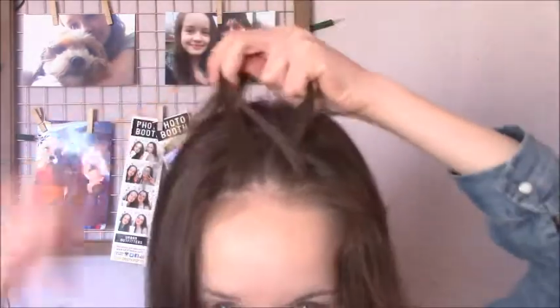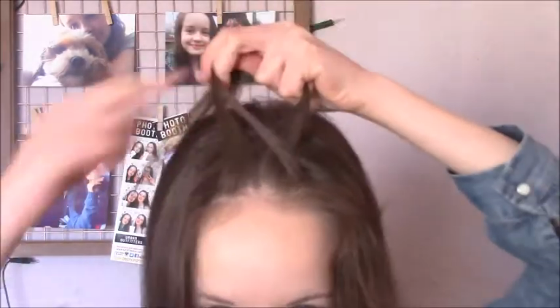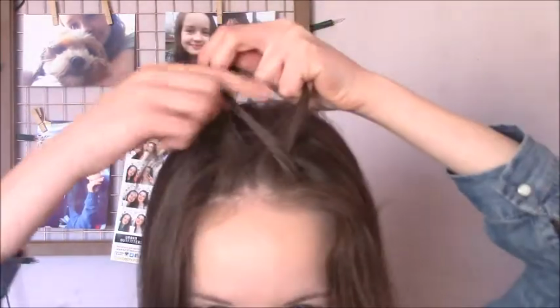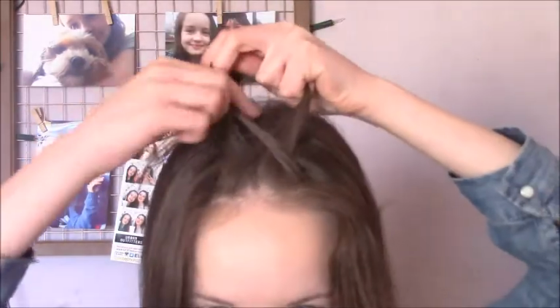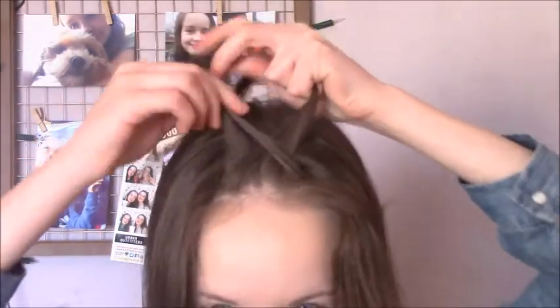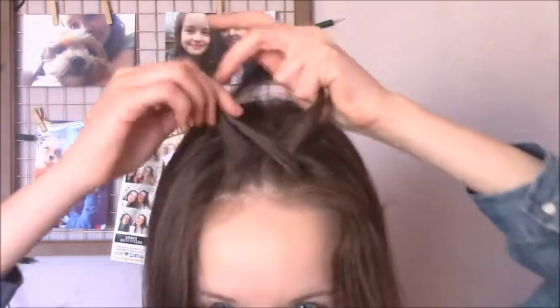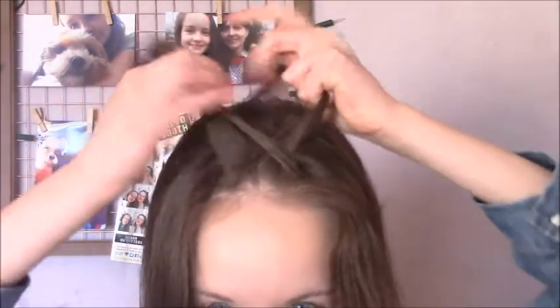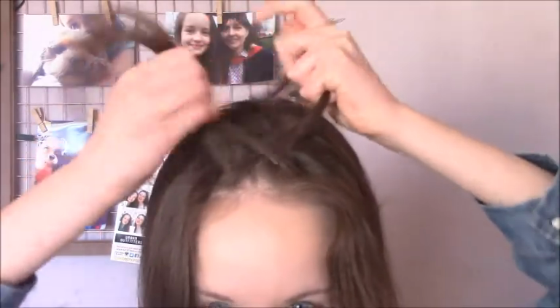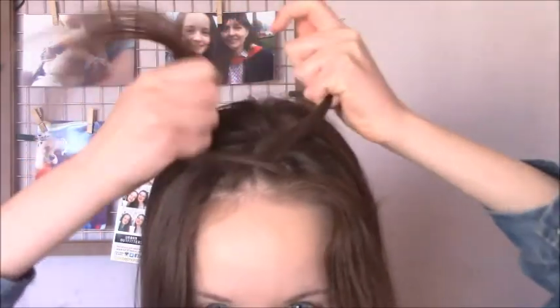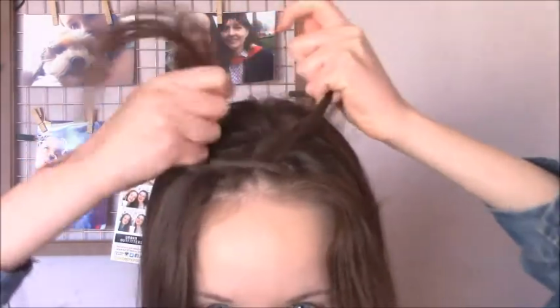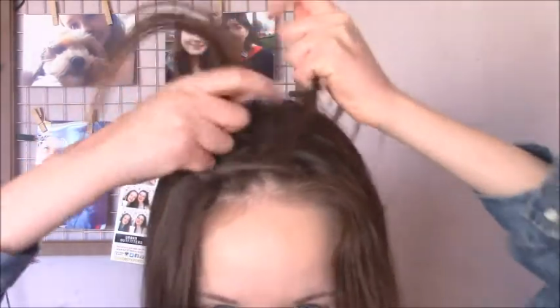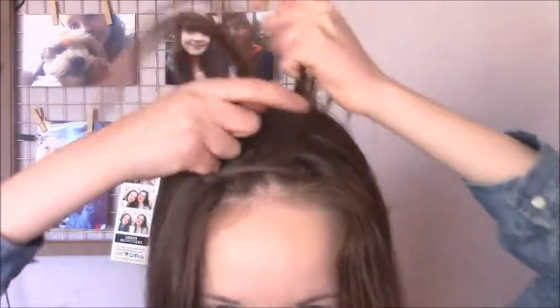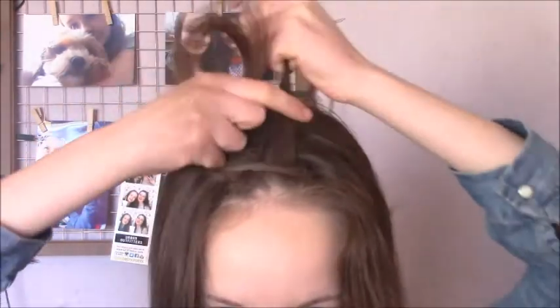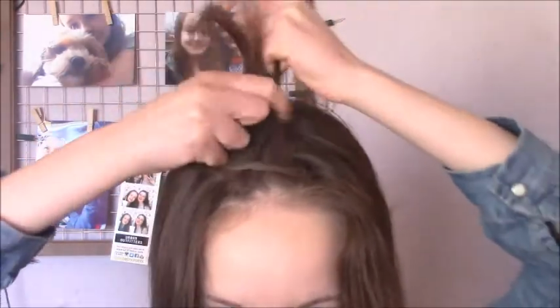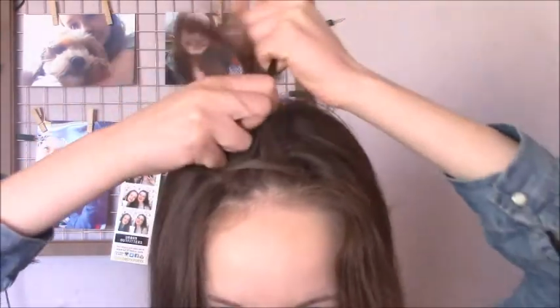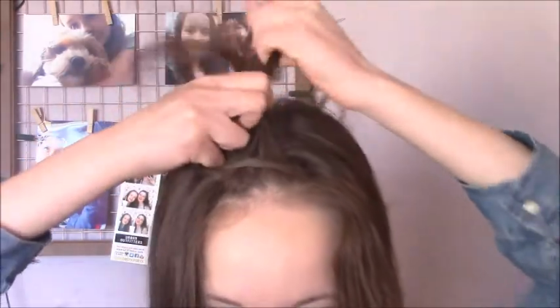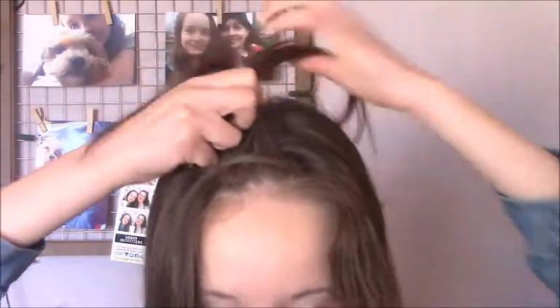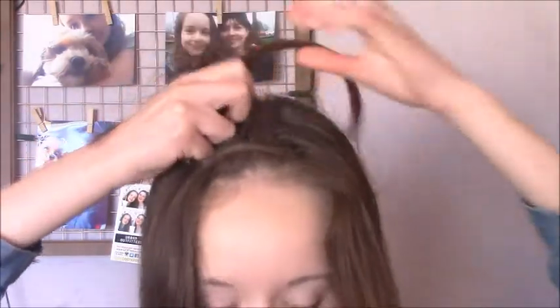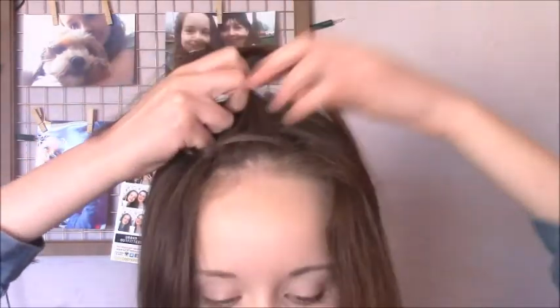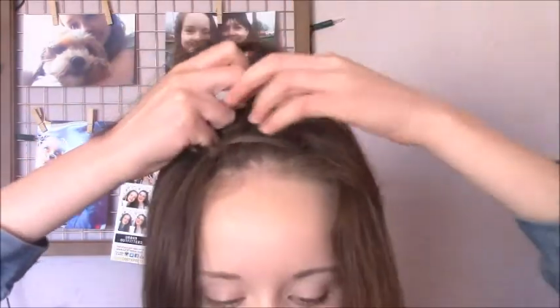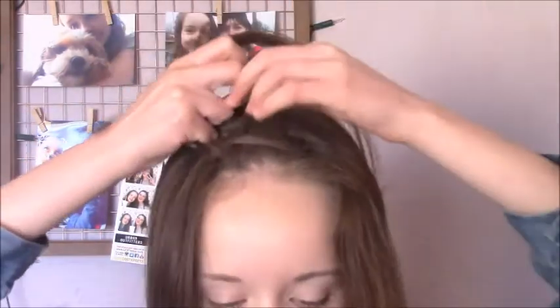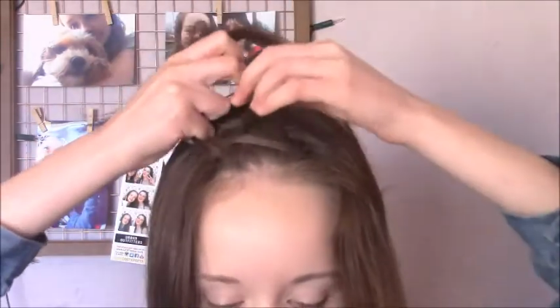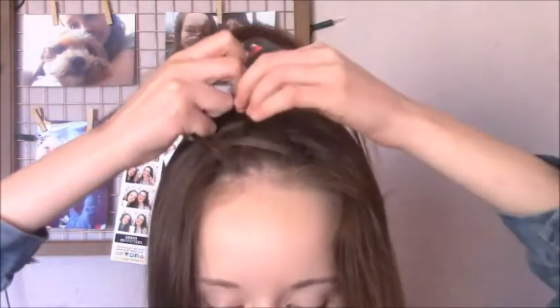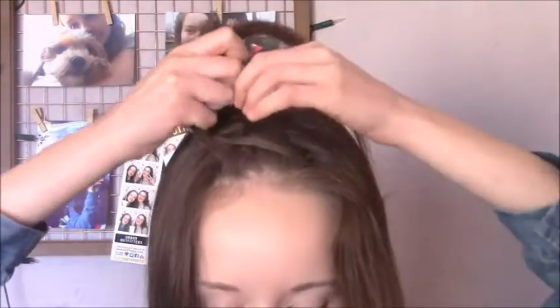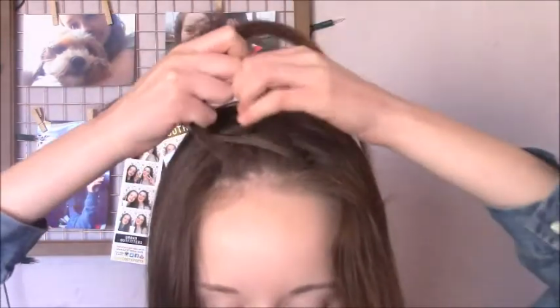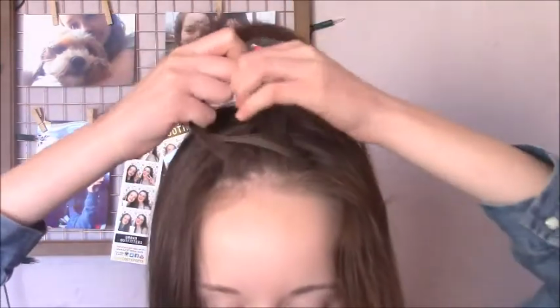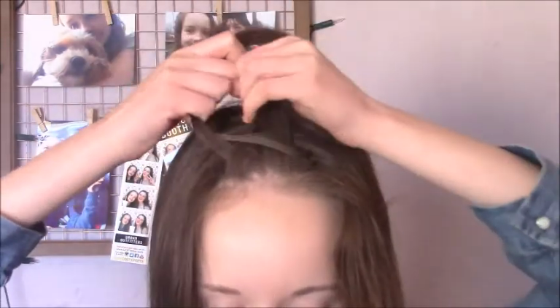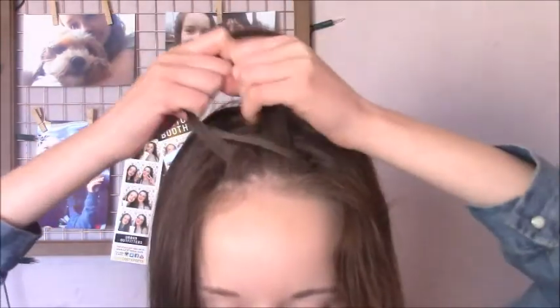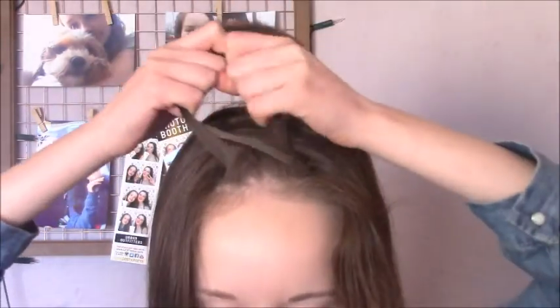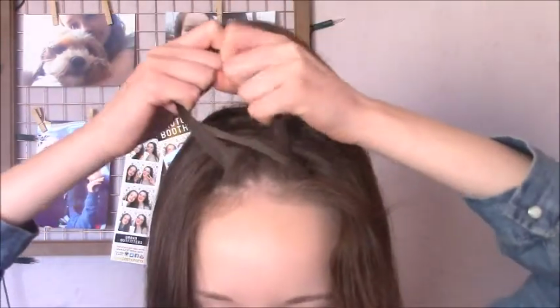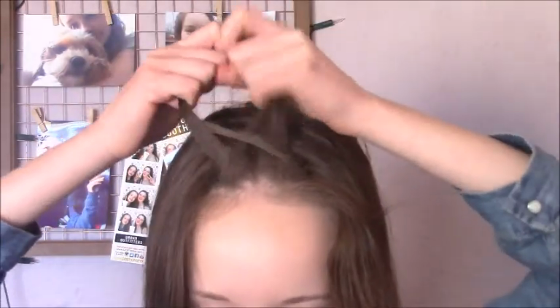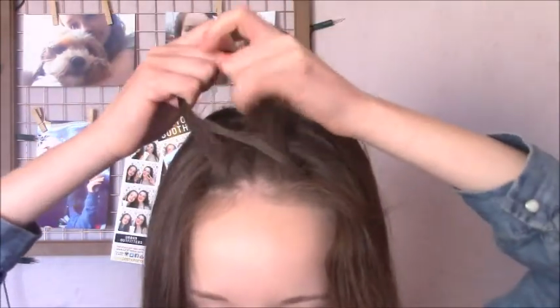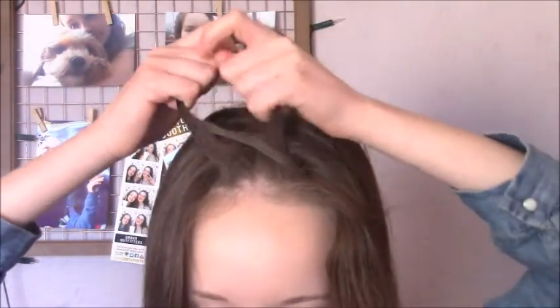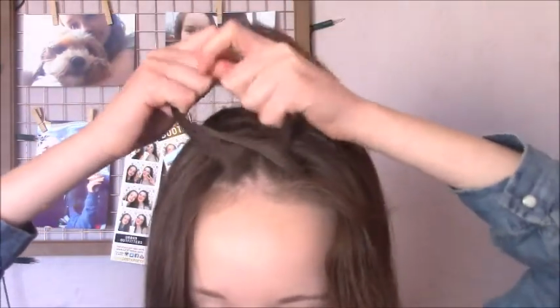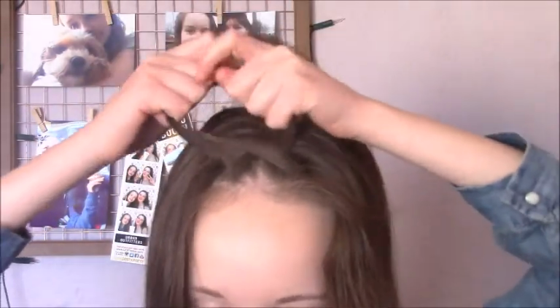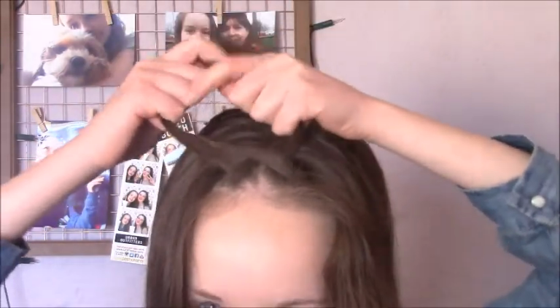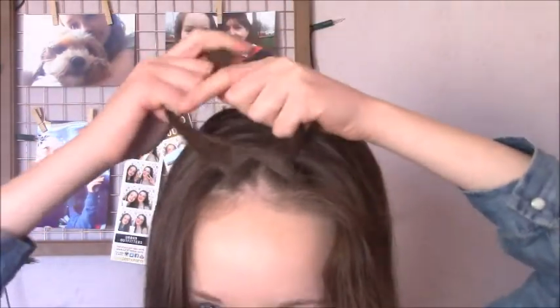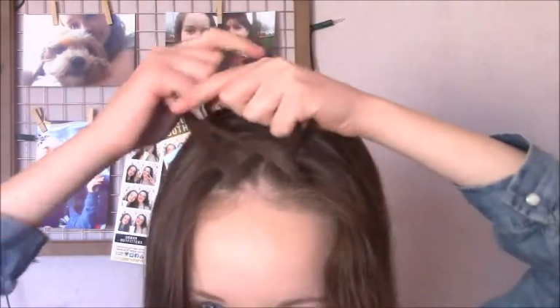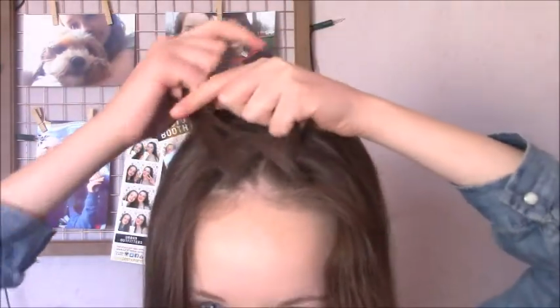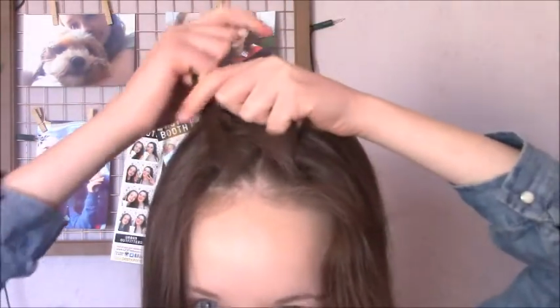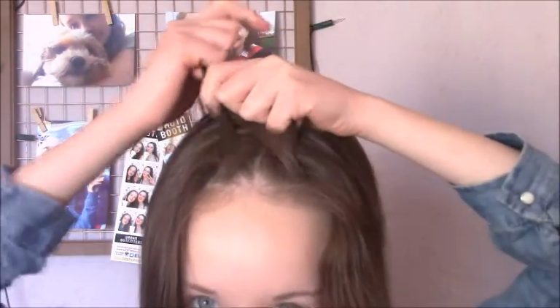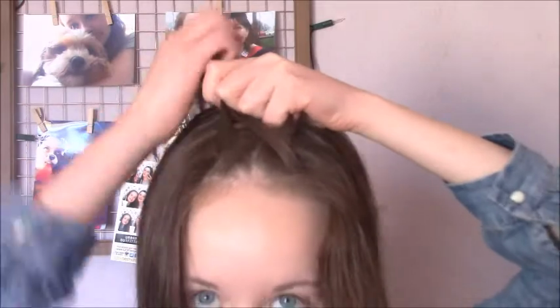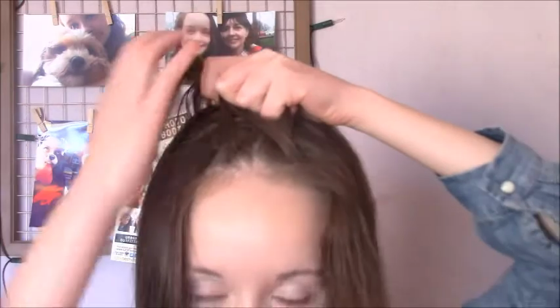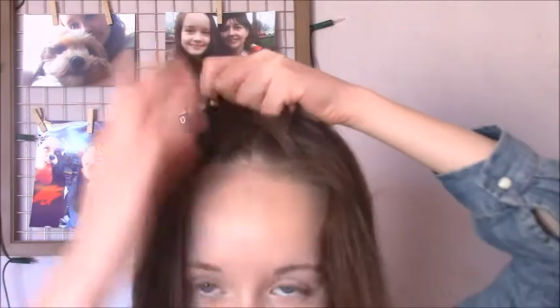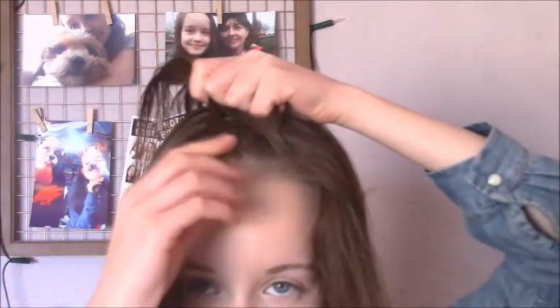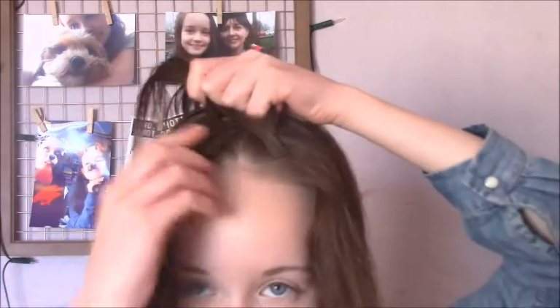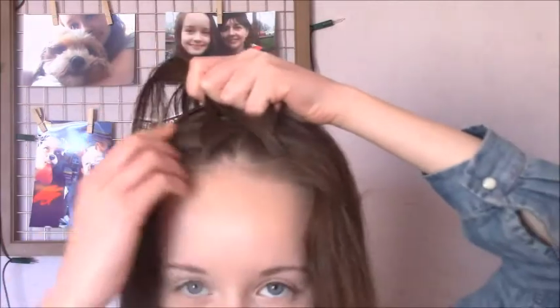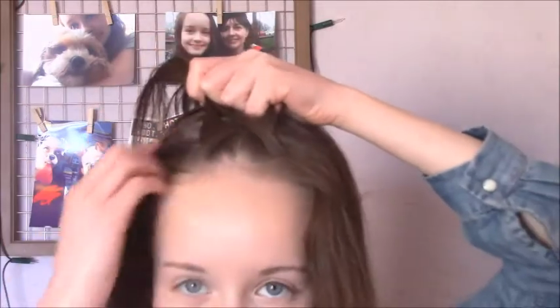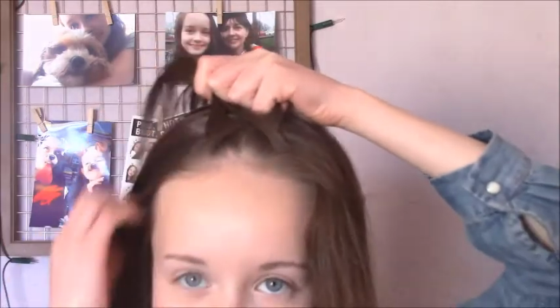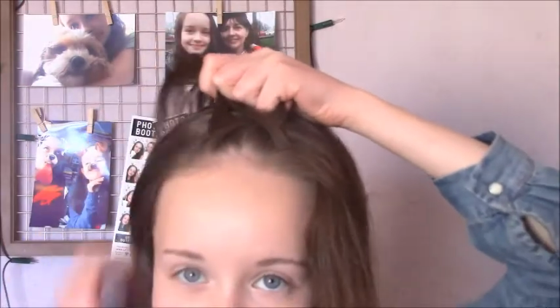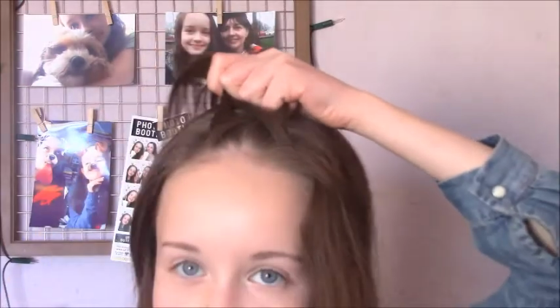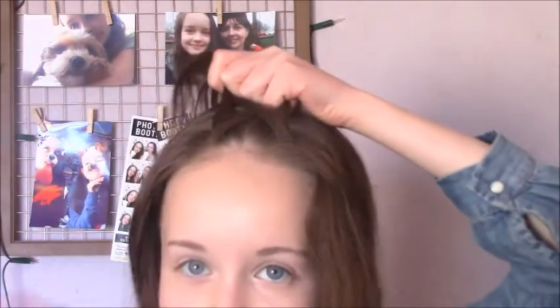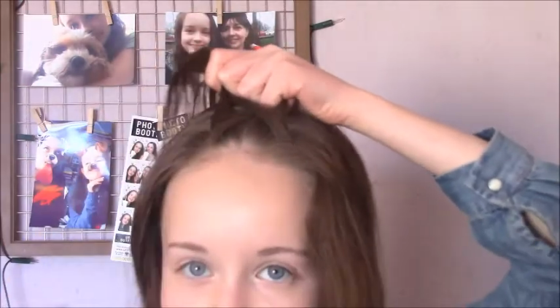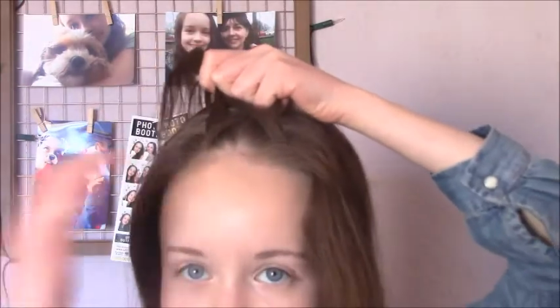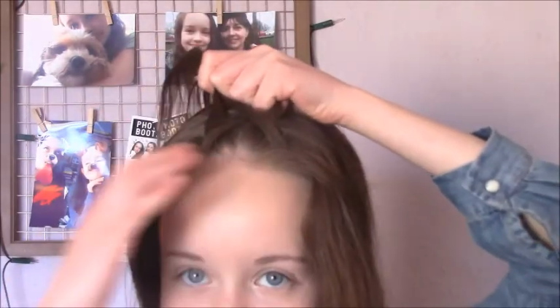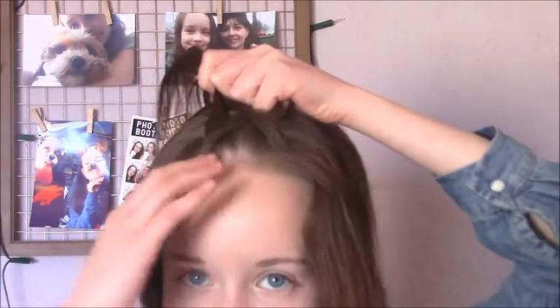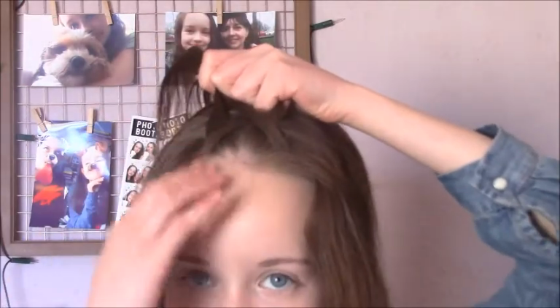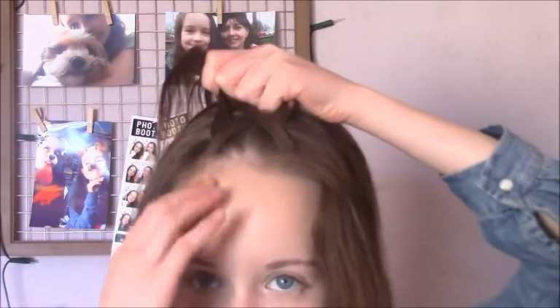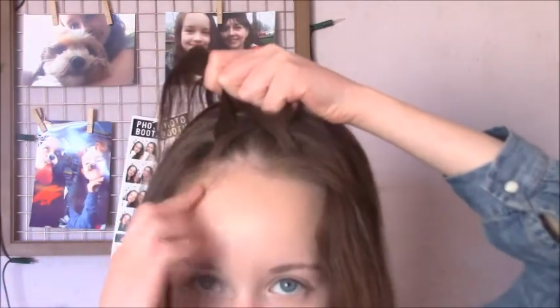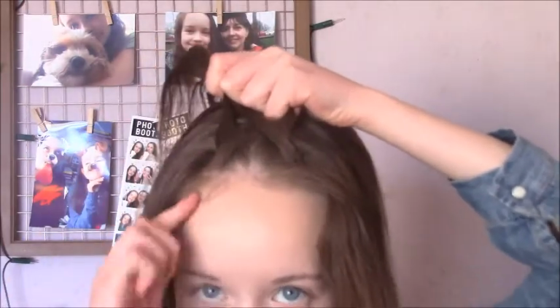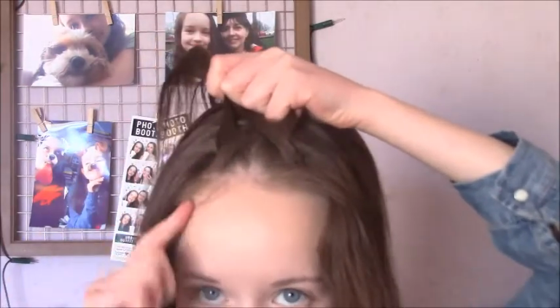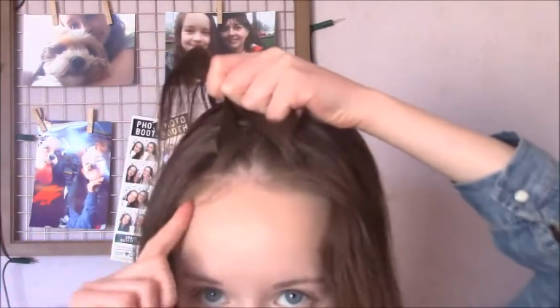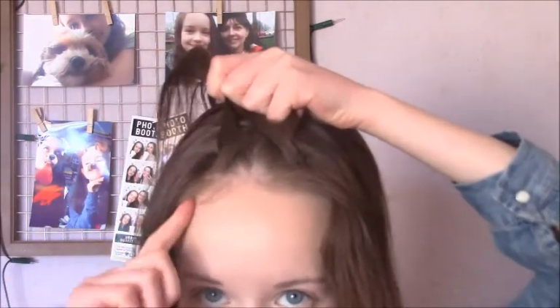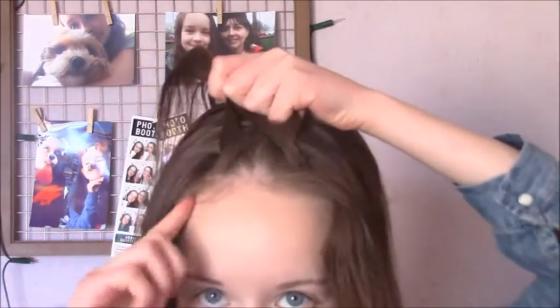So this is basically a fishtail braid, but we want to make it a French fishtail braid, and to do this we add in hair as we go.